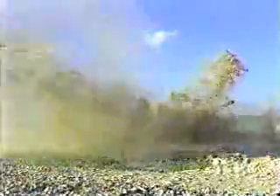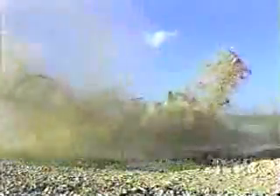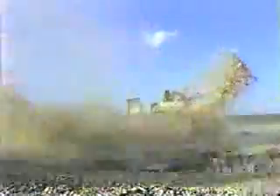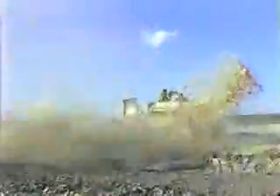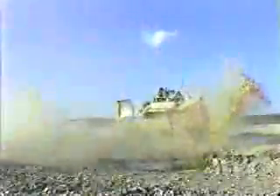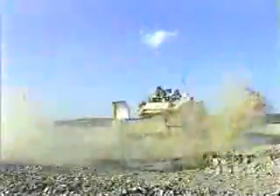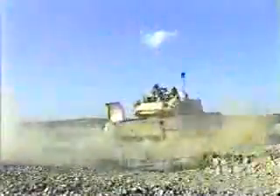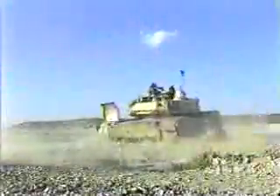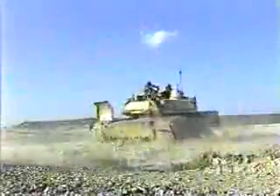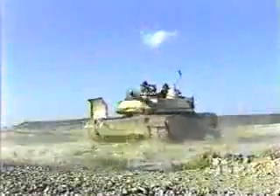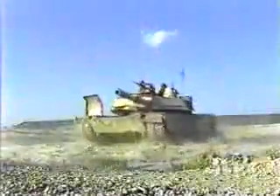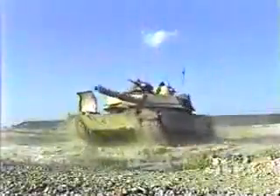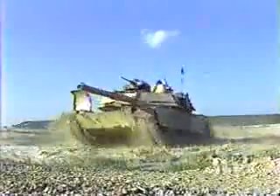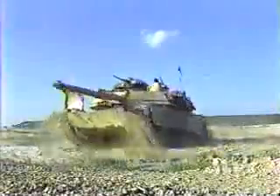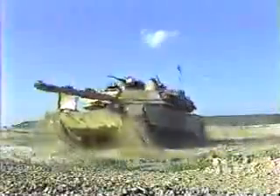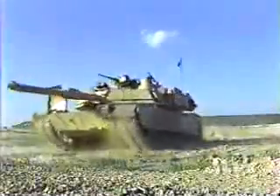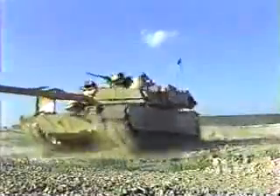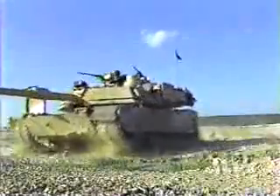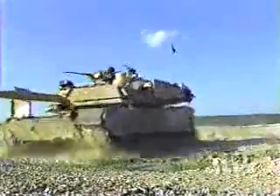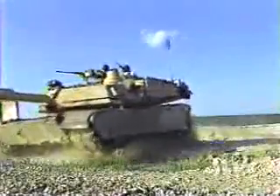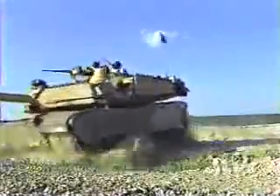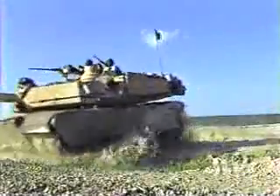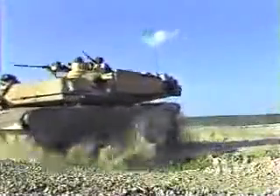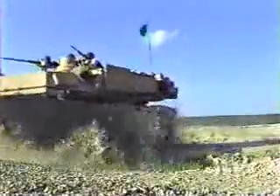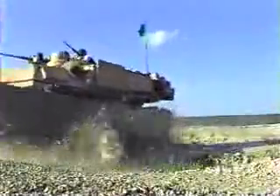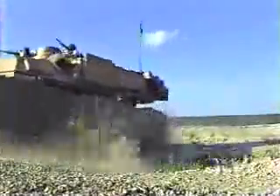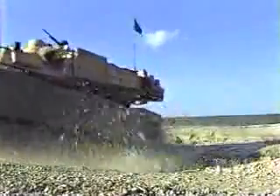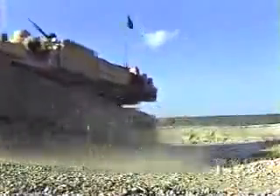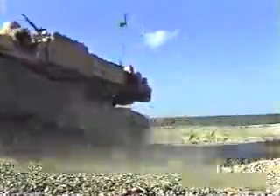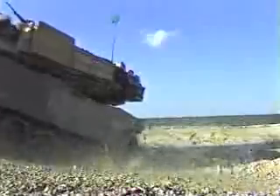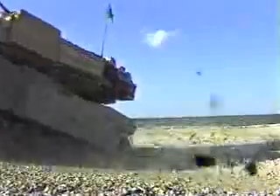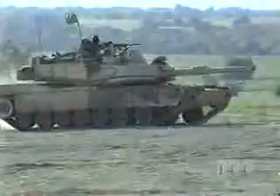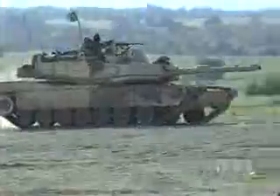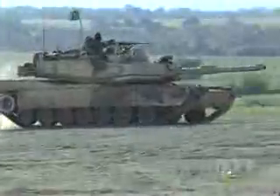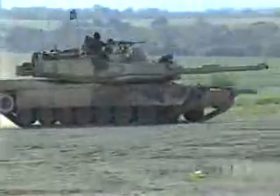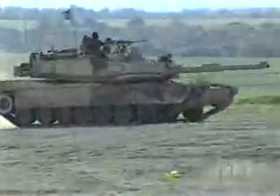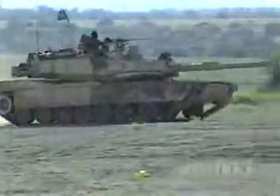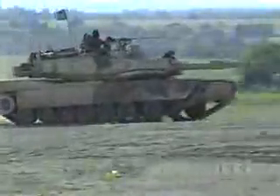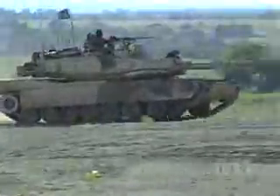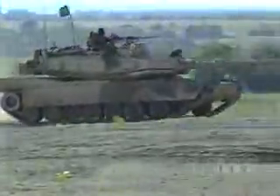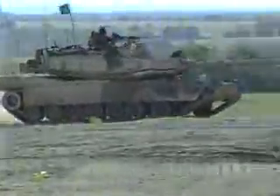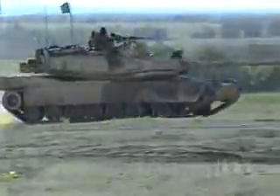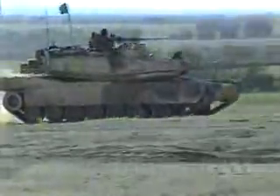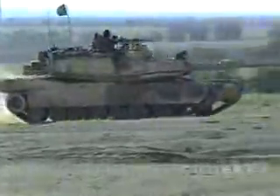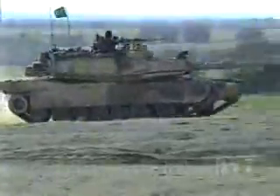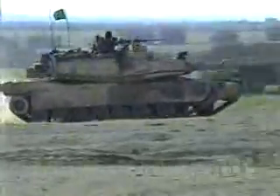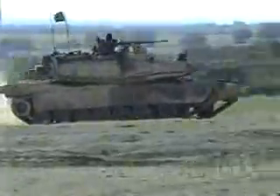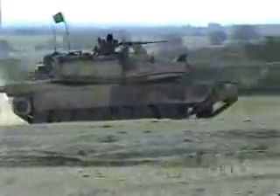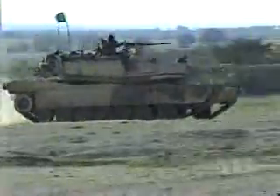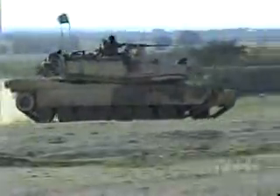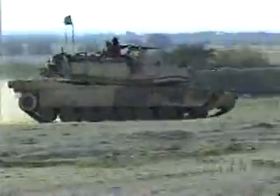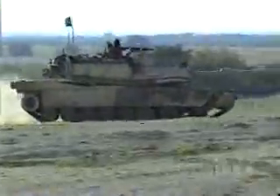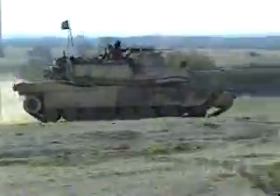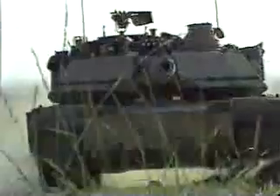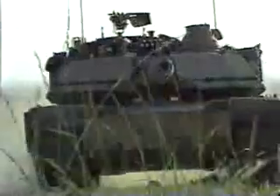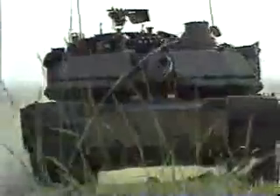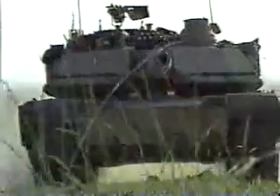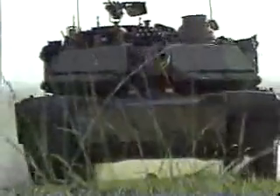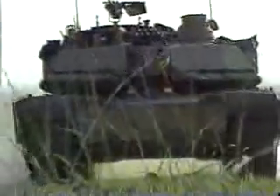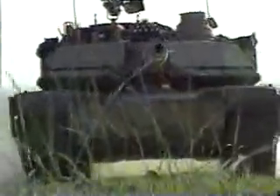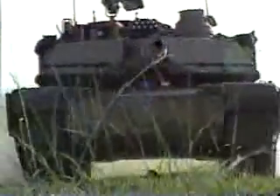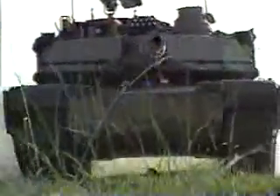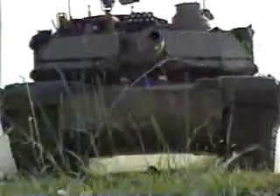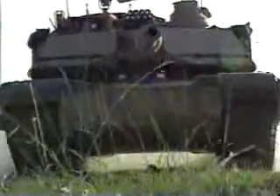The Abrams M1A2 — the Army's first battle tank to be fully integrated into the digital battlefield.